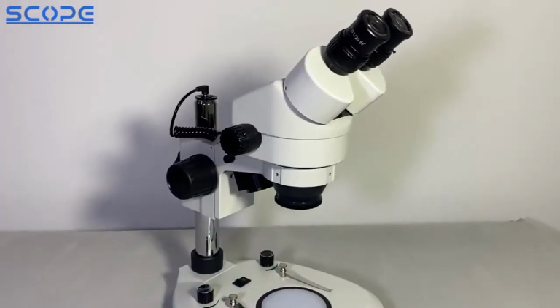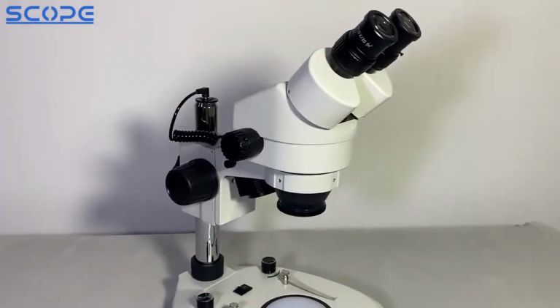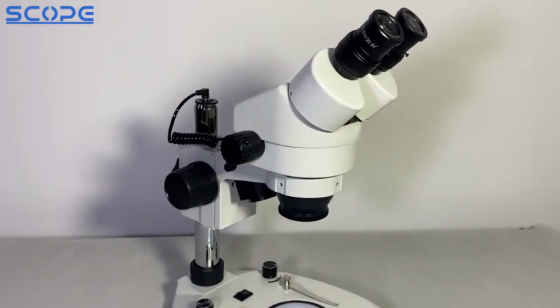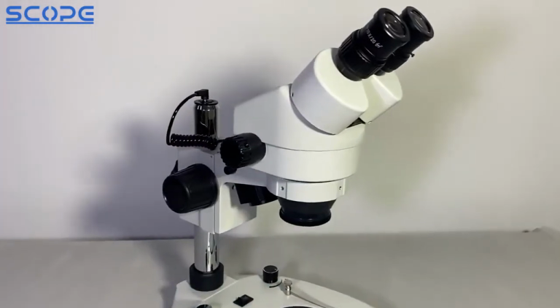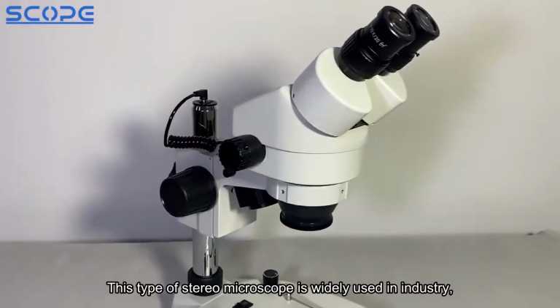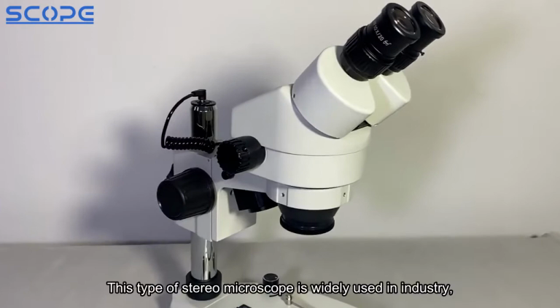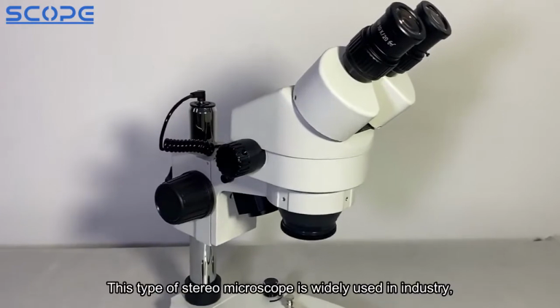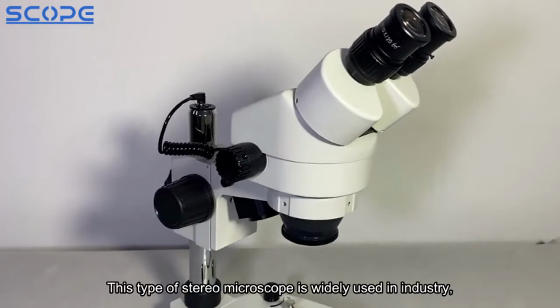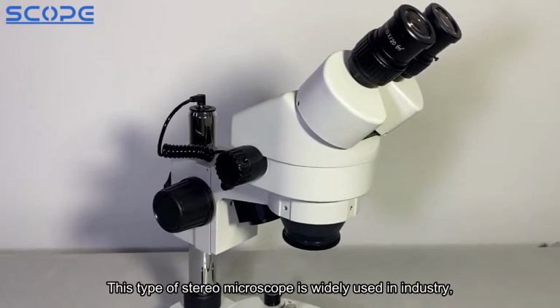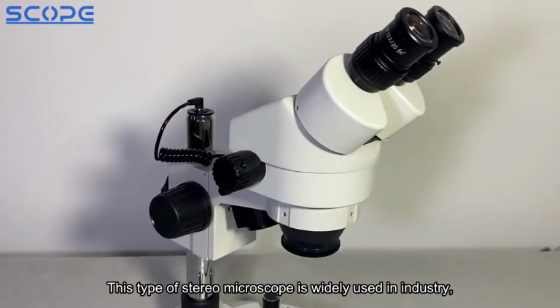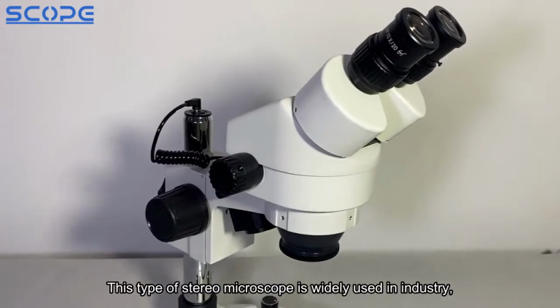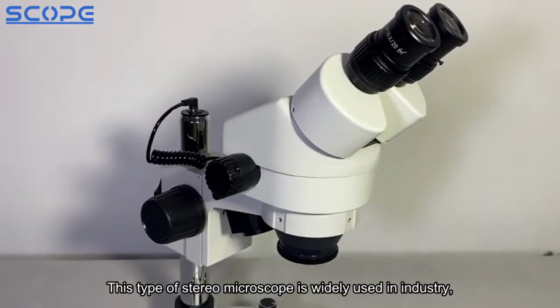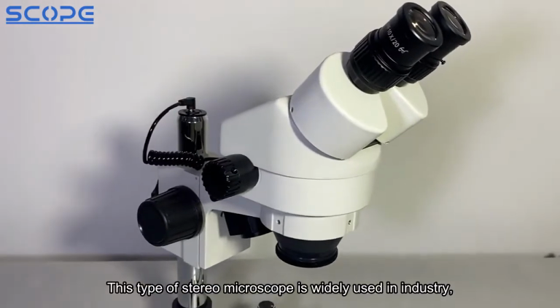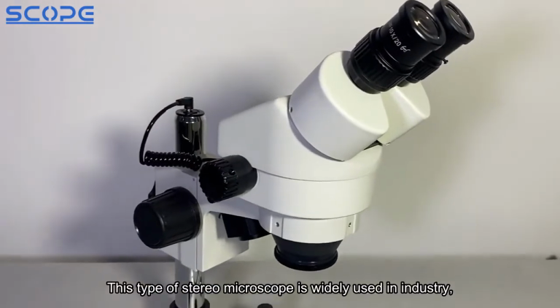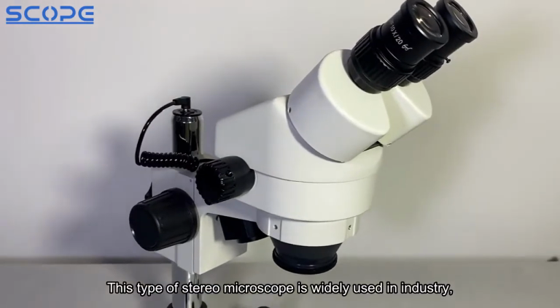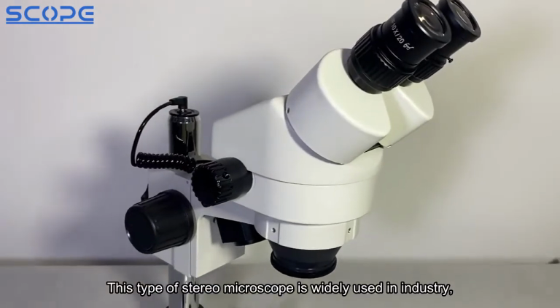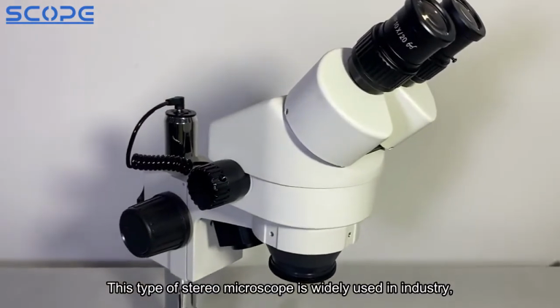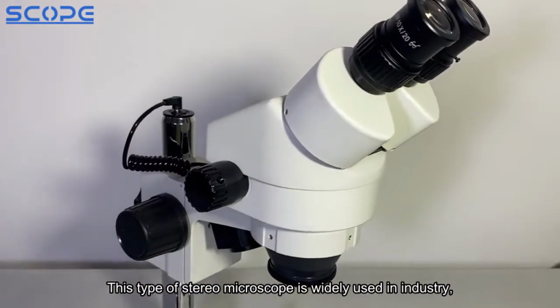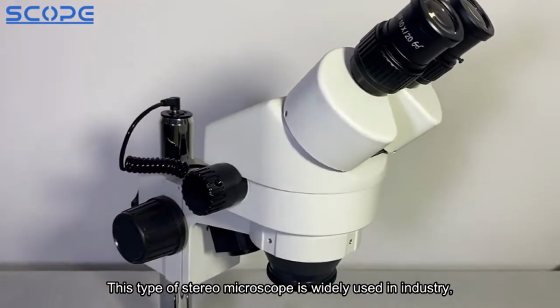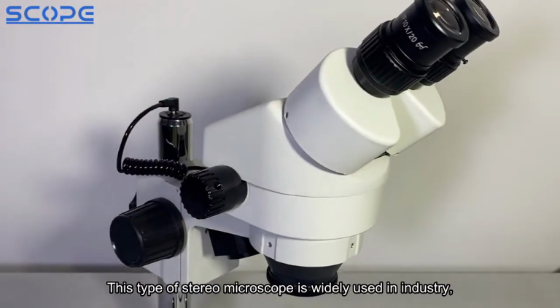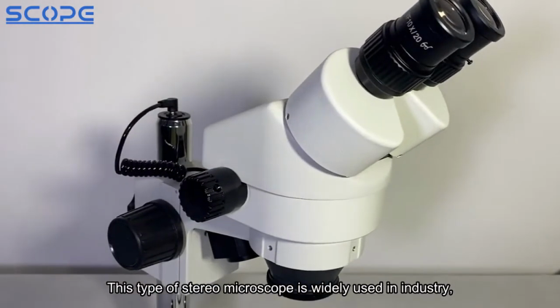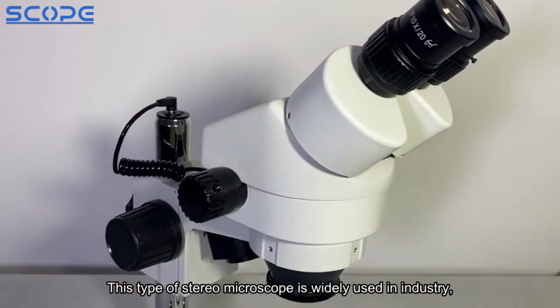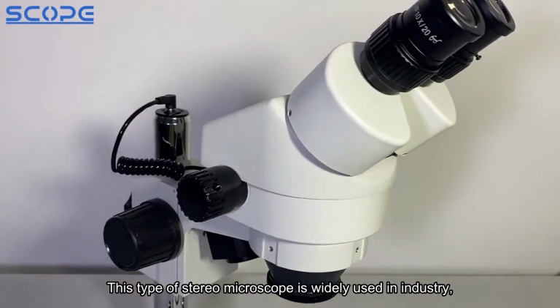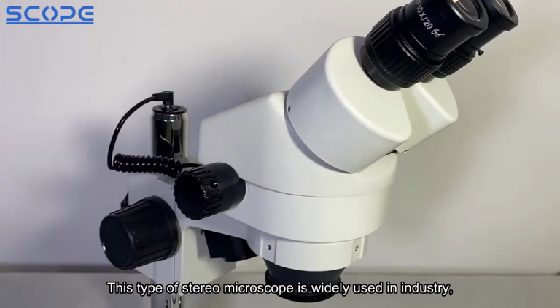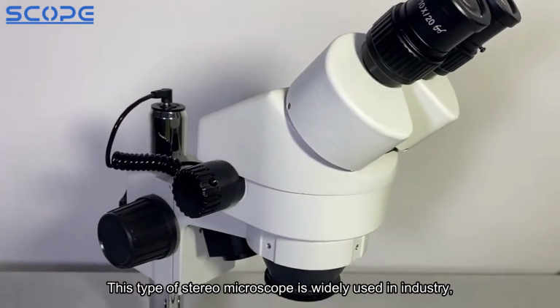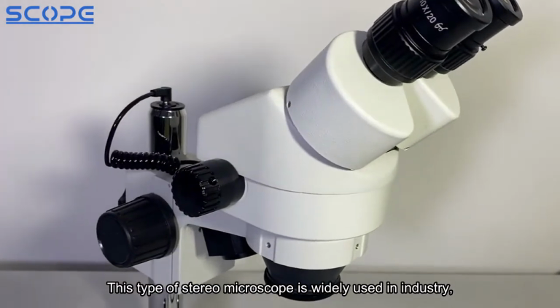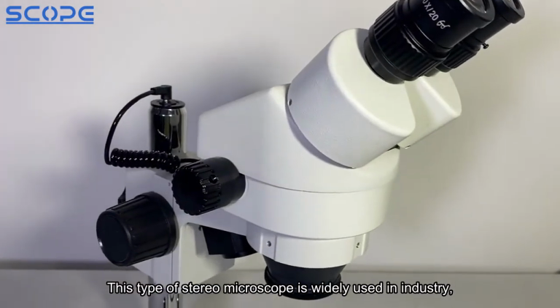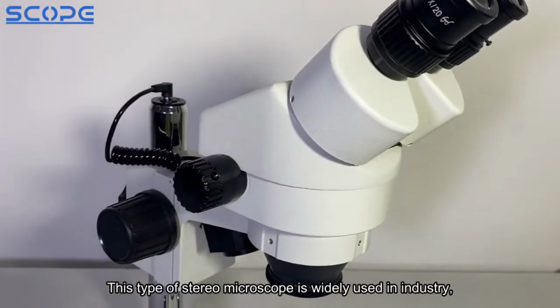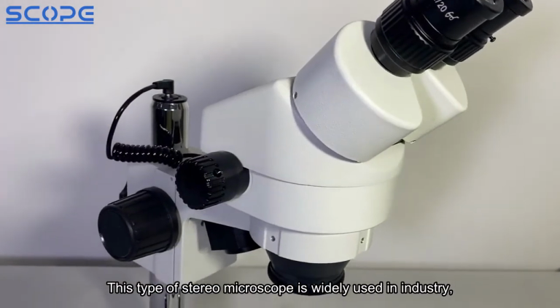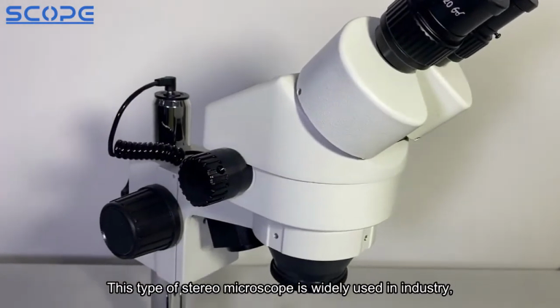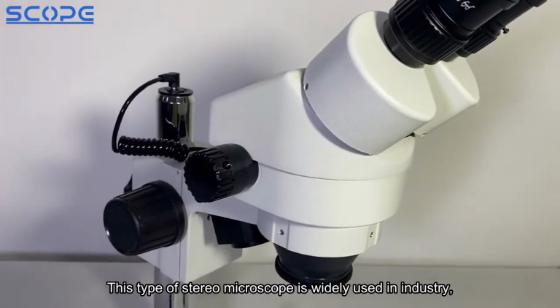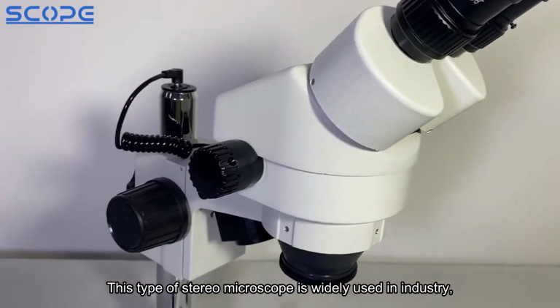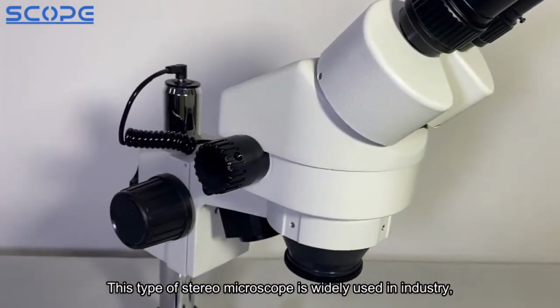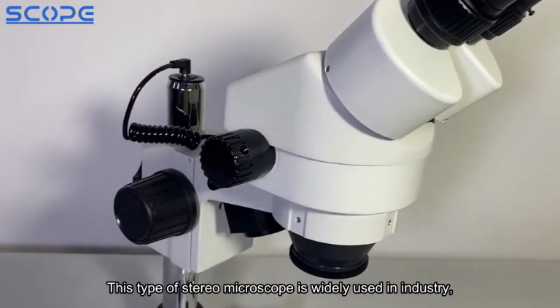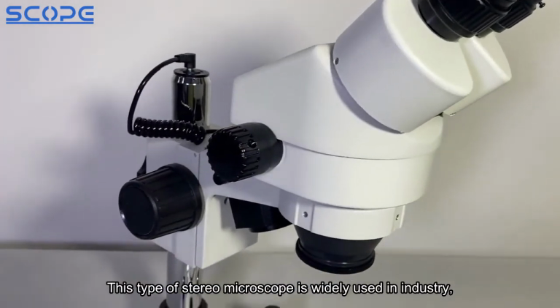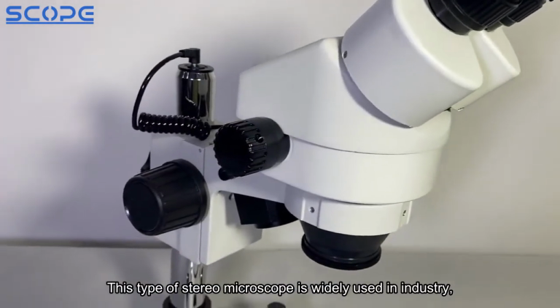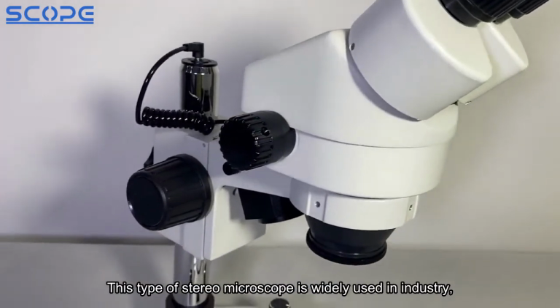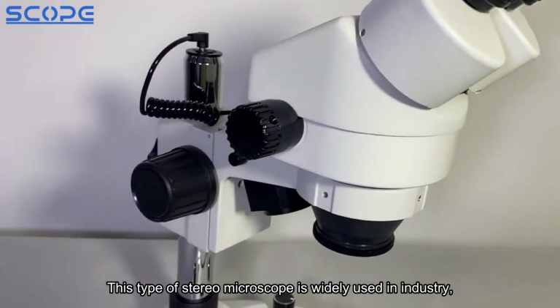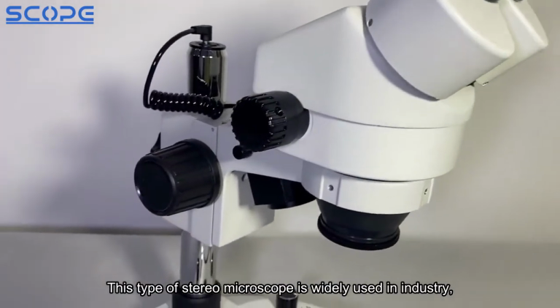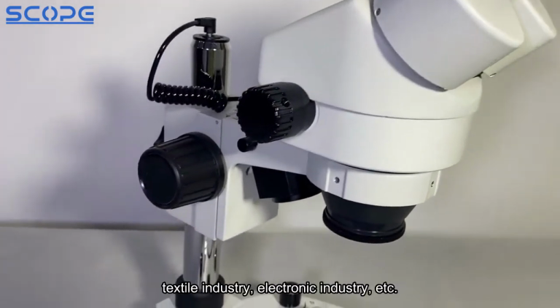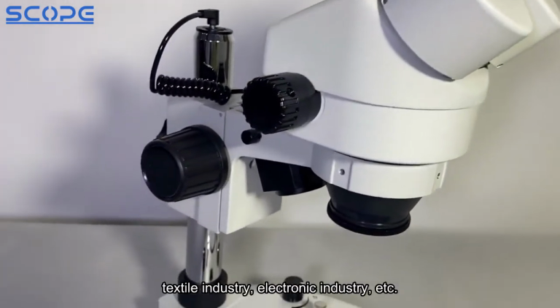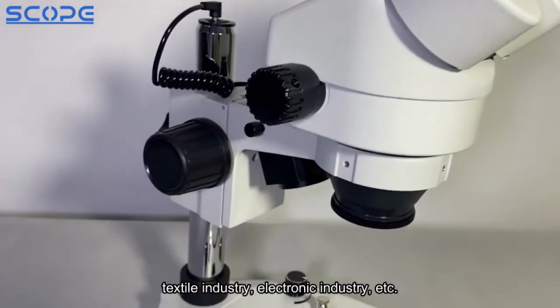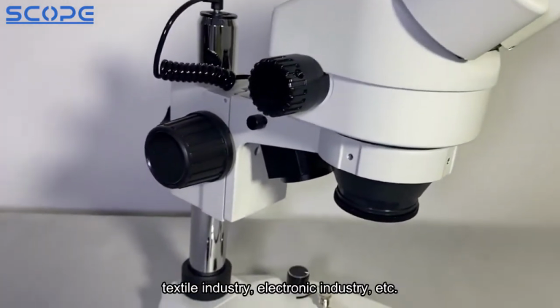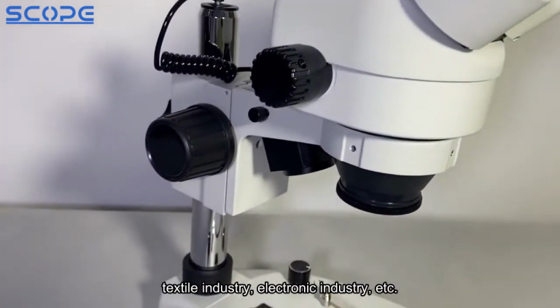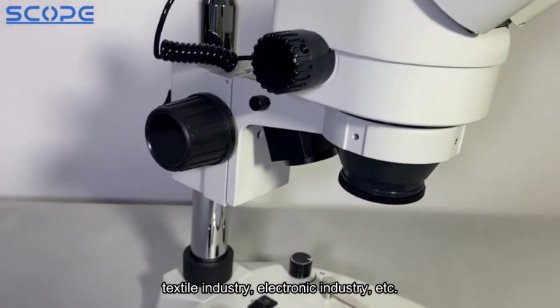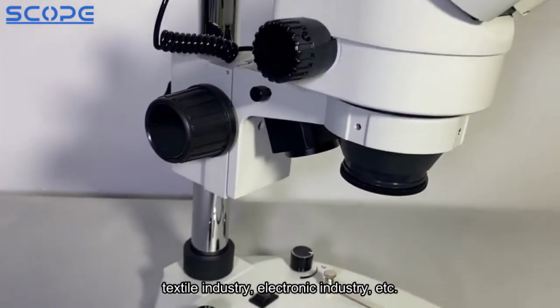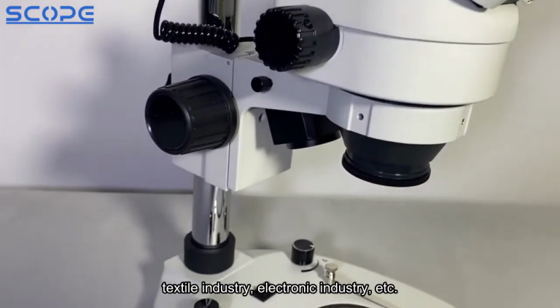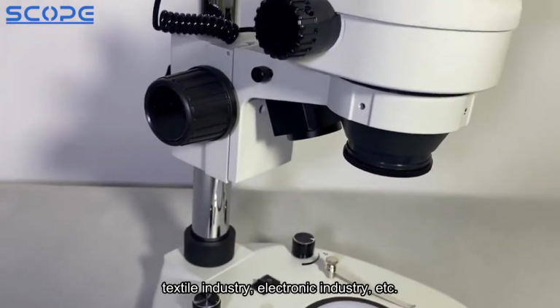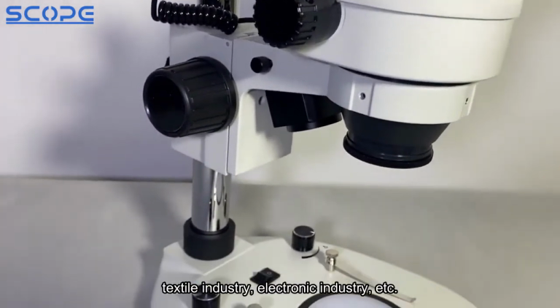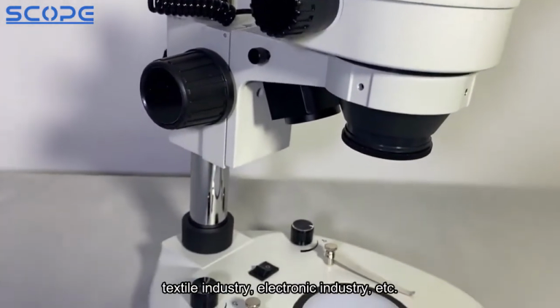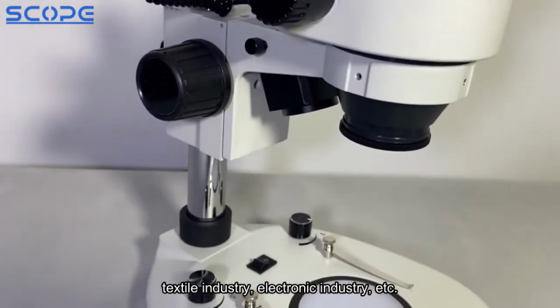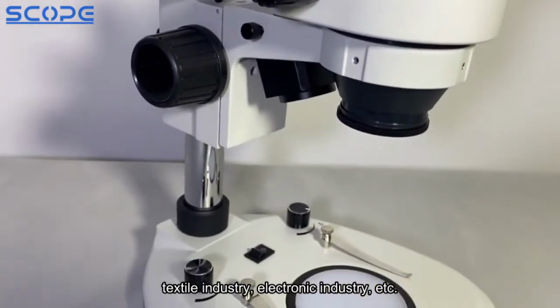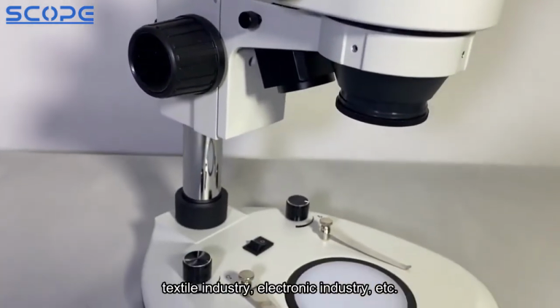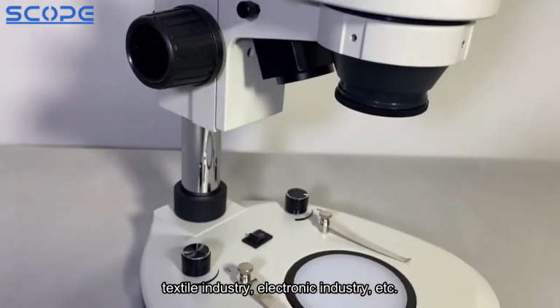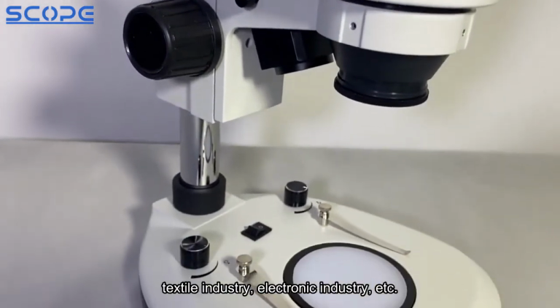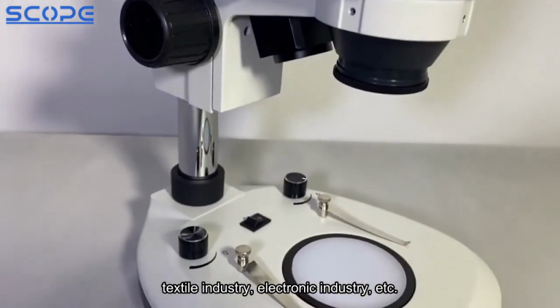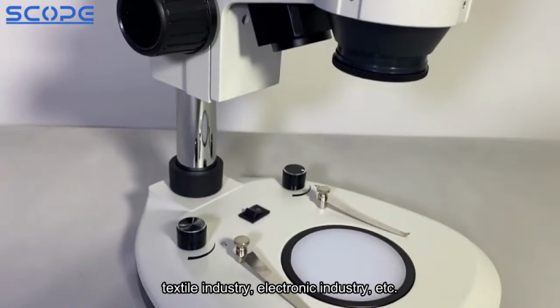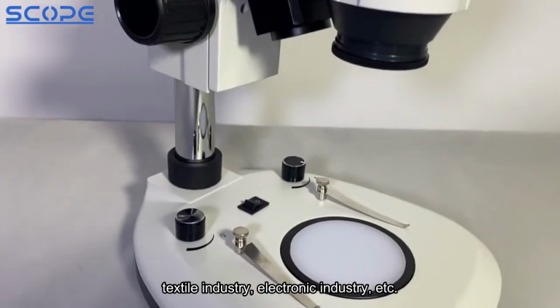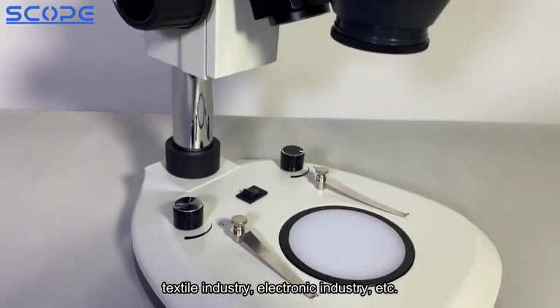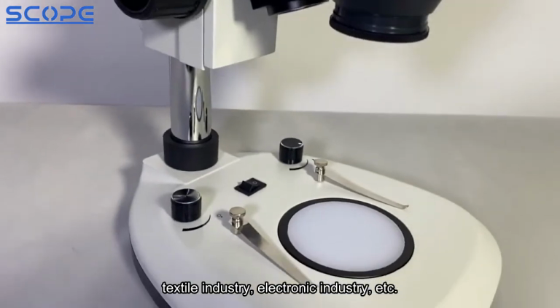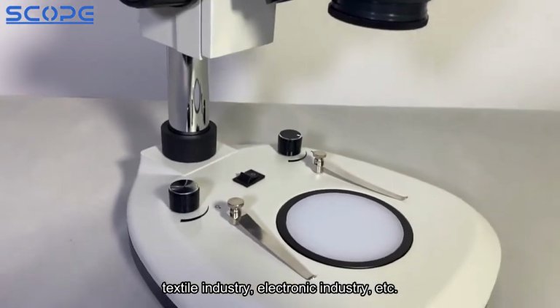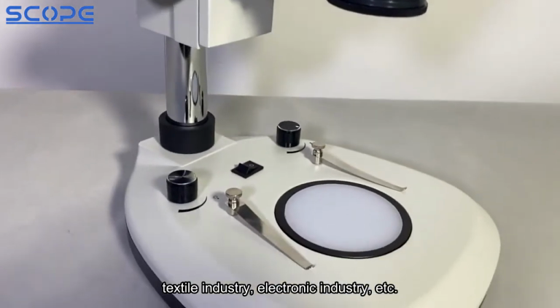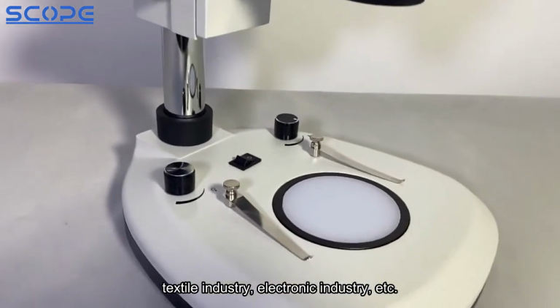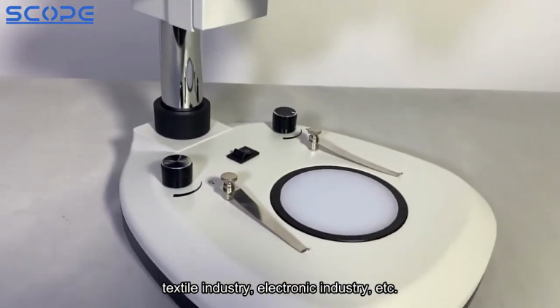This type of Stereo Microscope is widely used in industry, including the textile industry, electronic industry, and more.